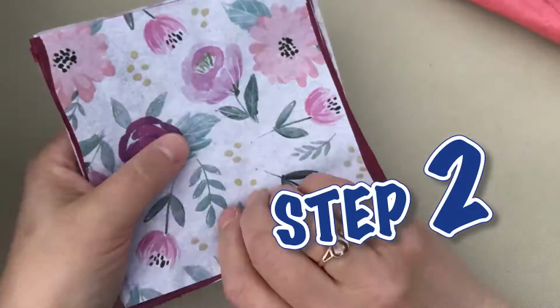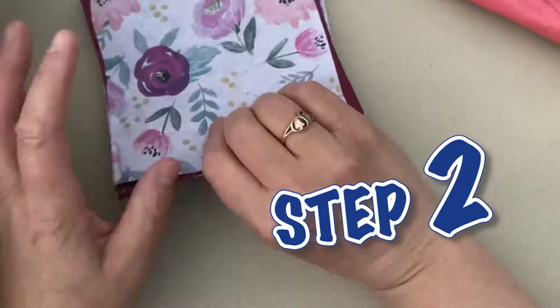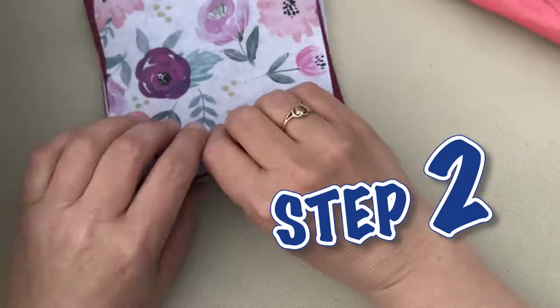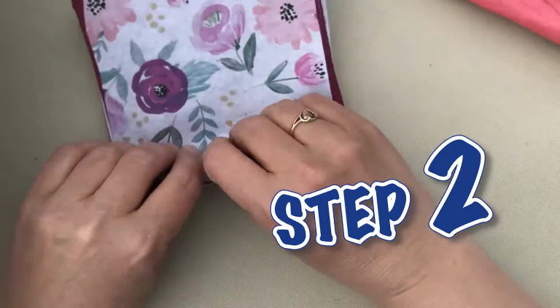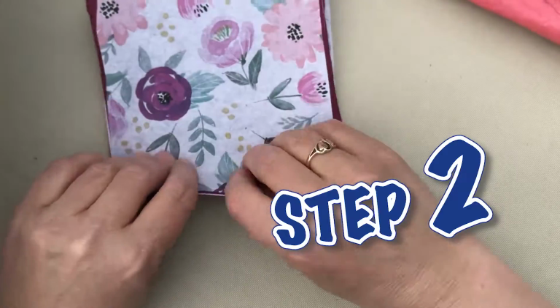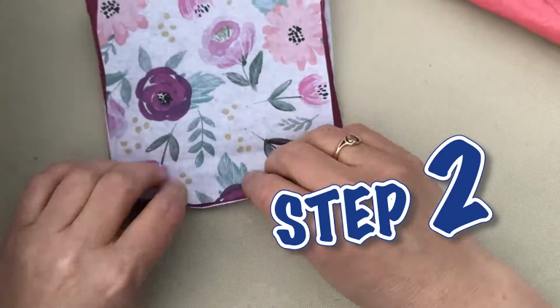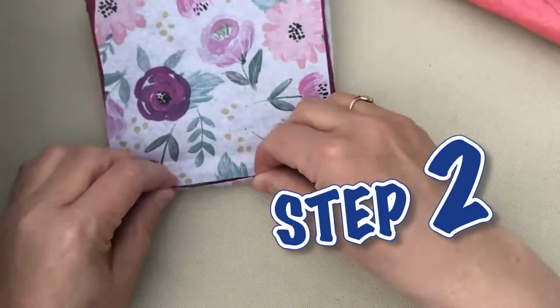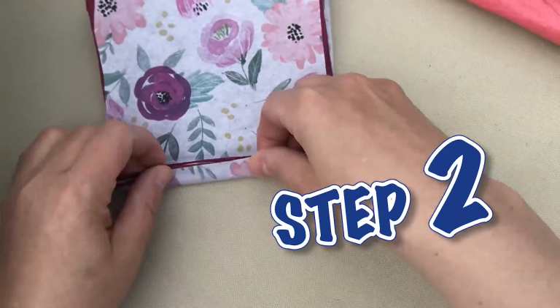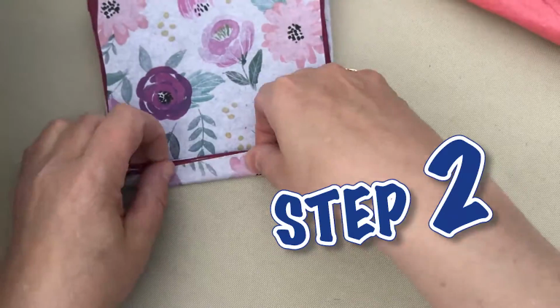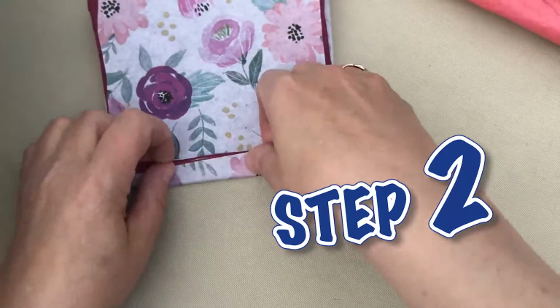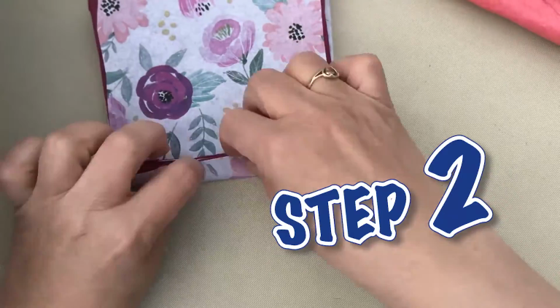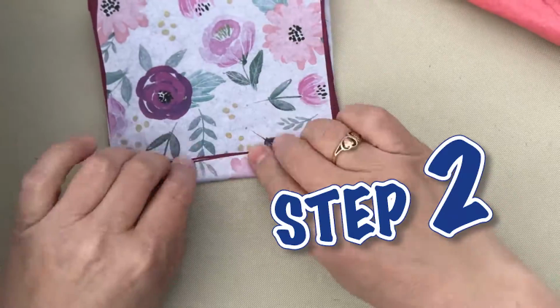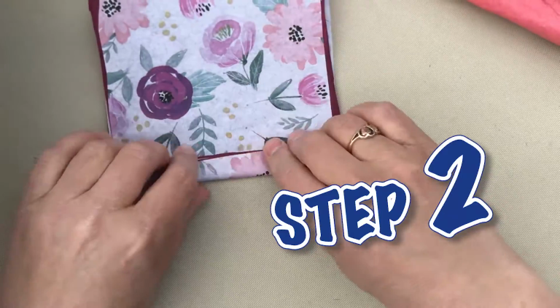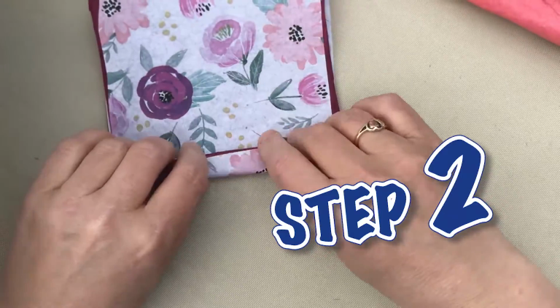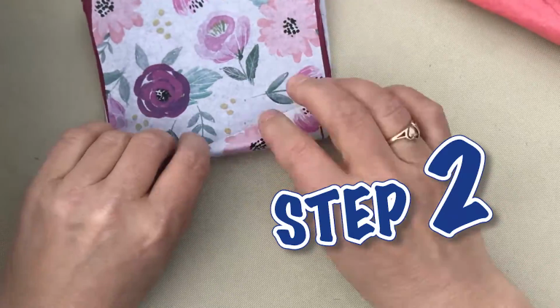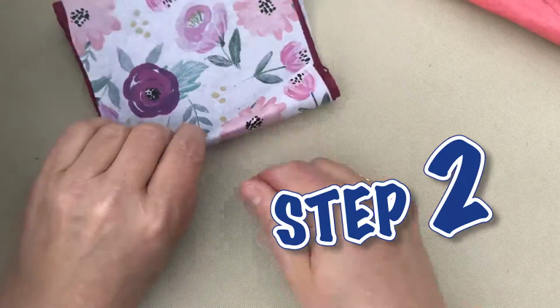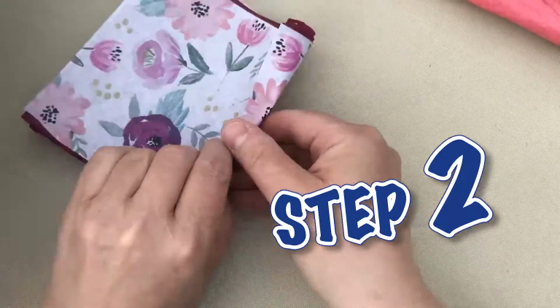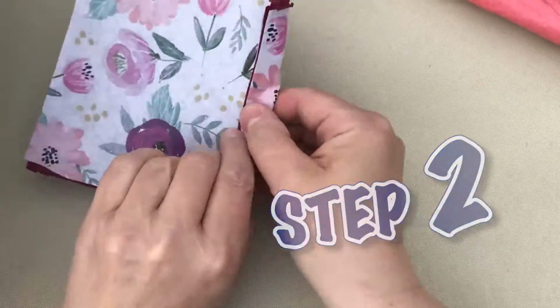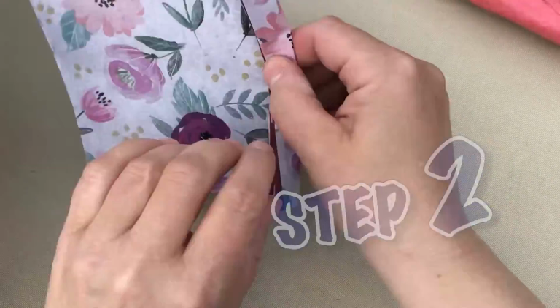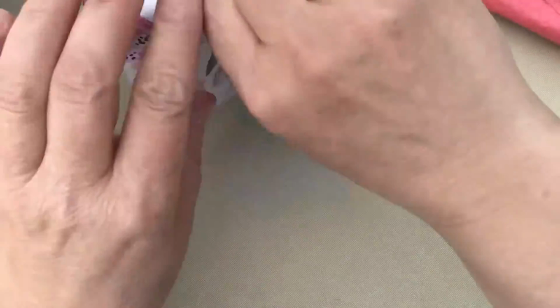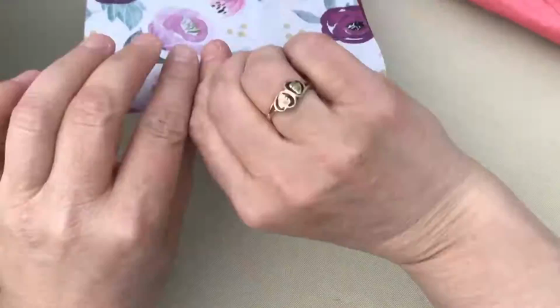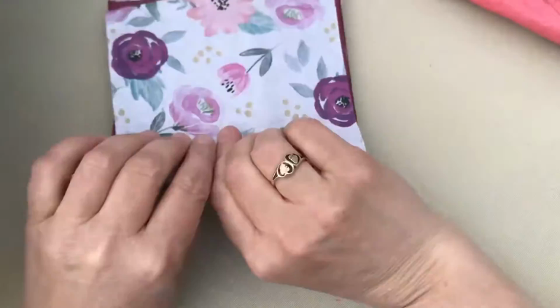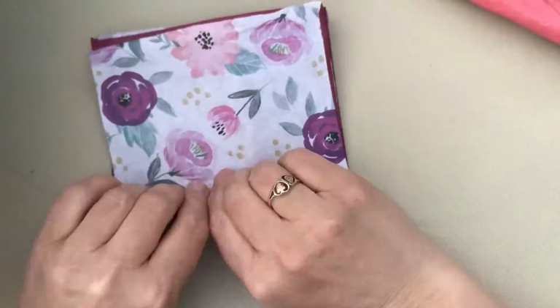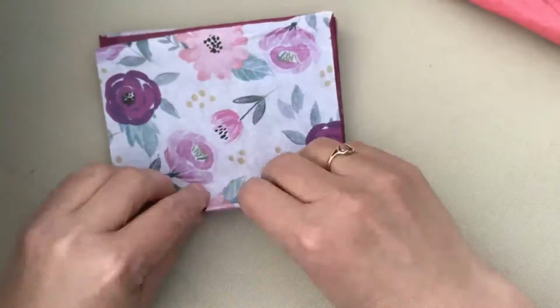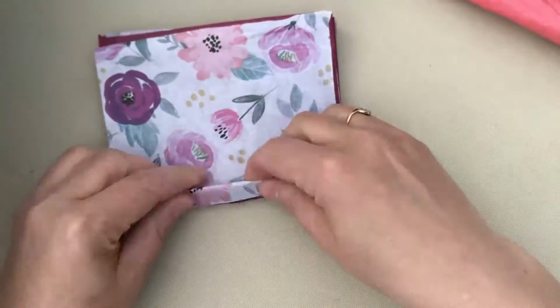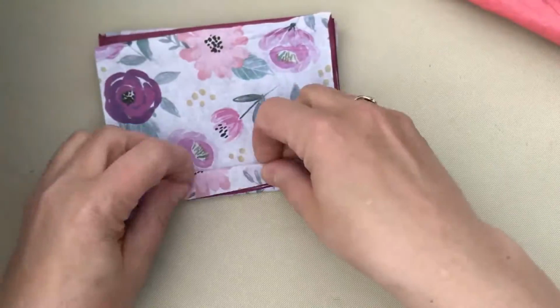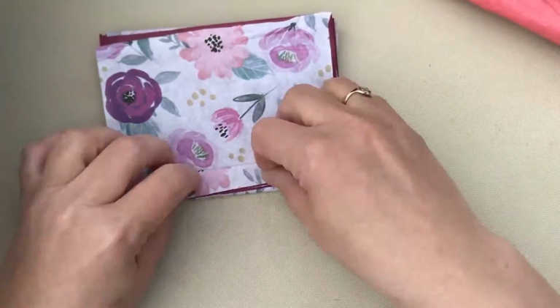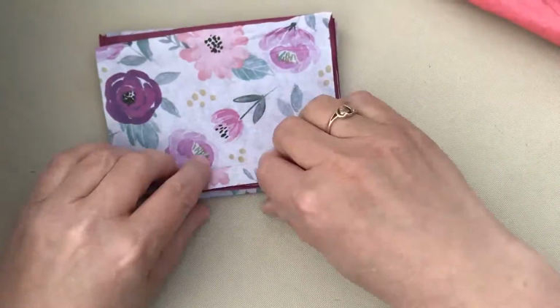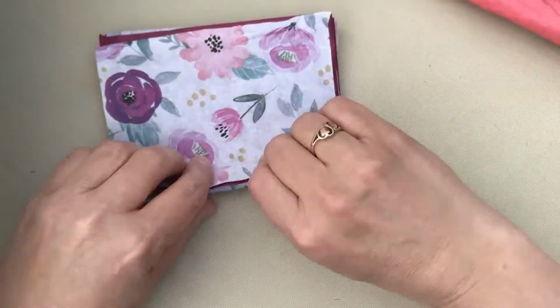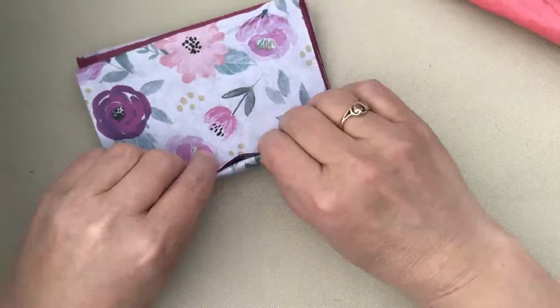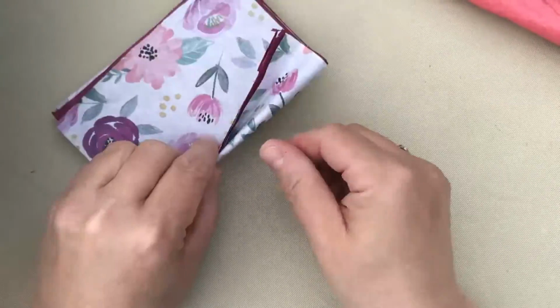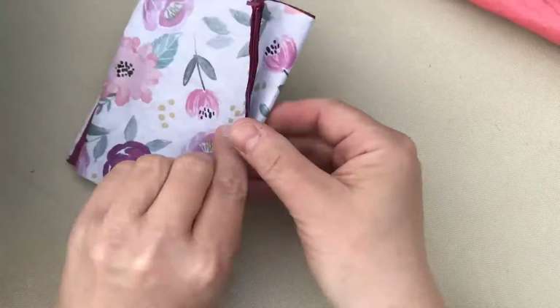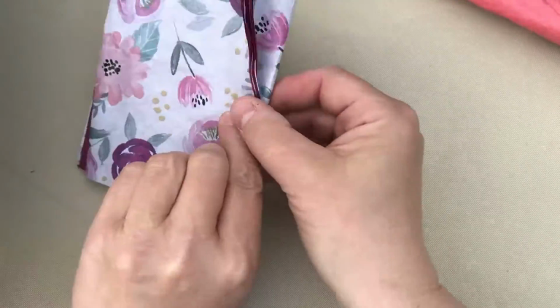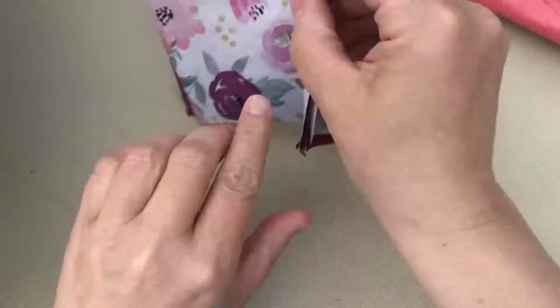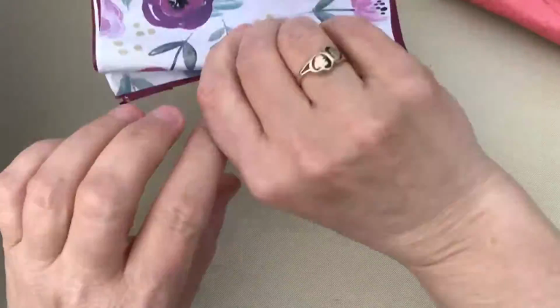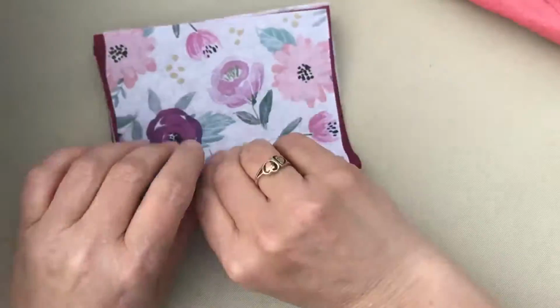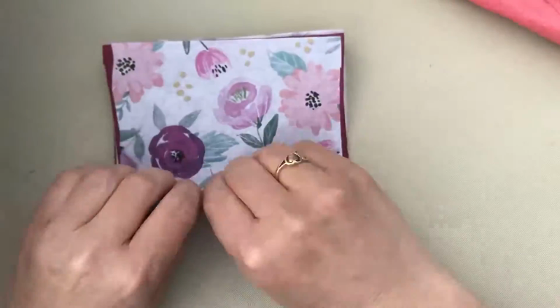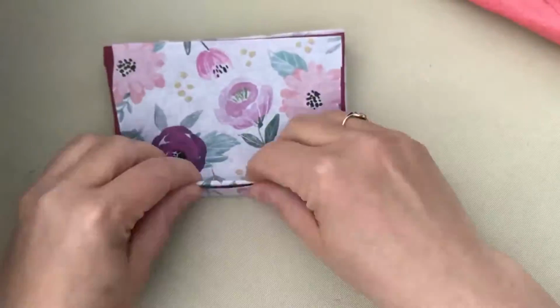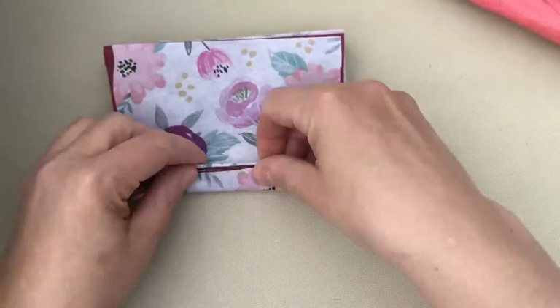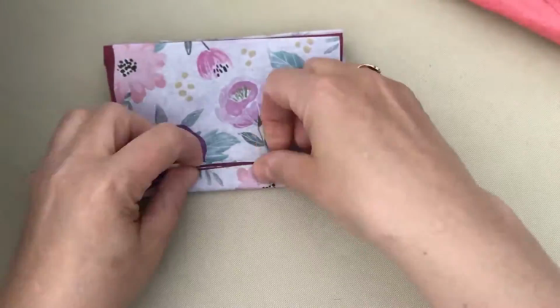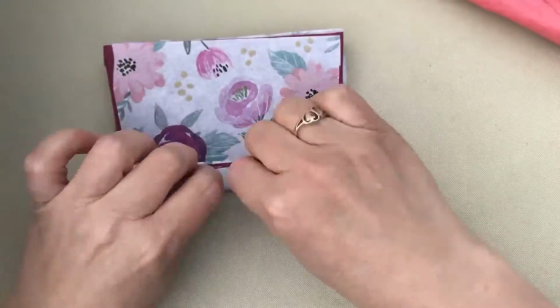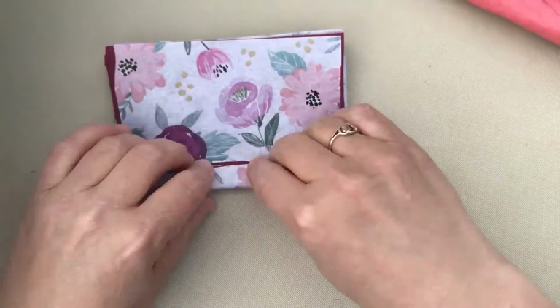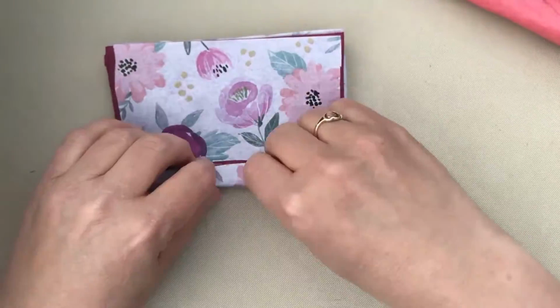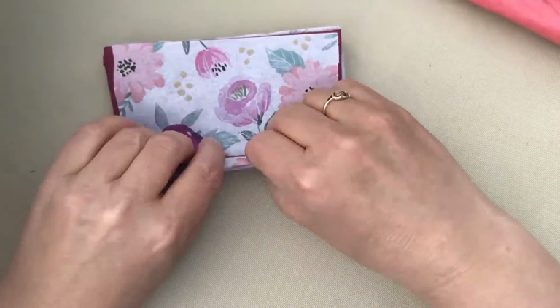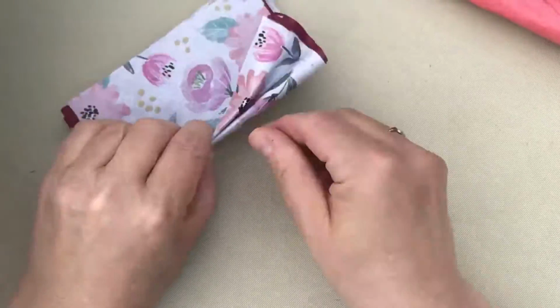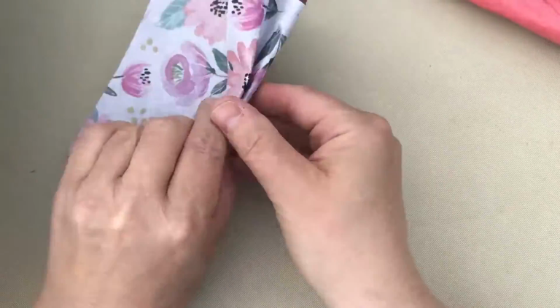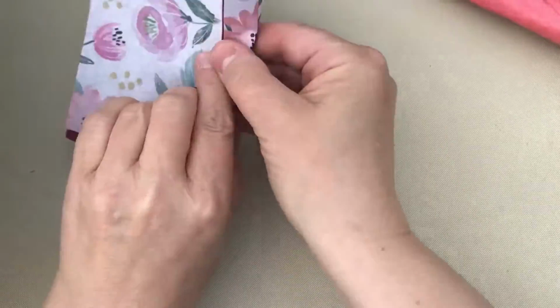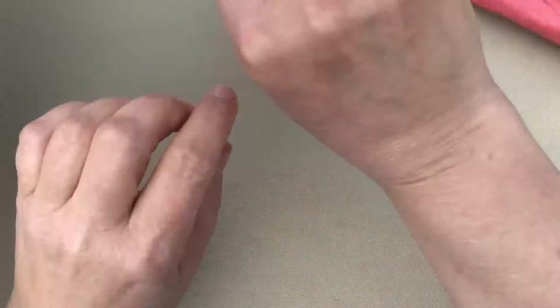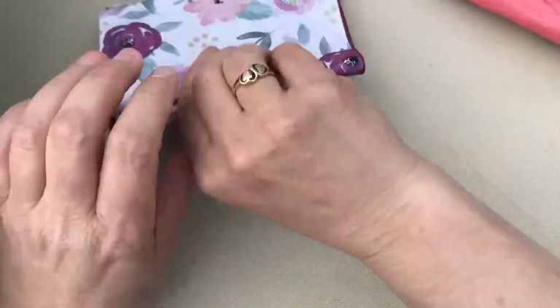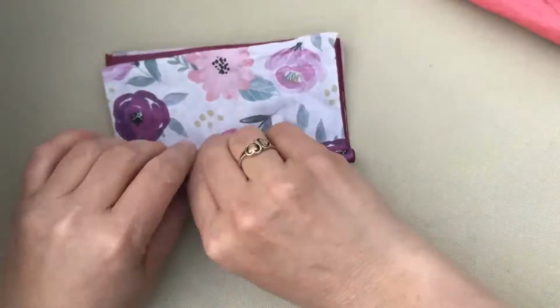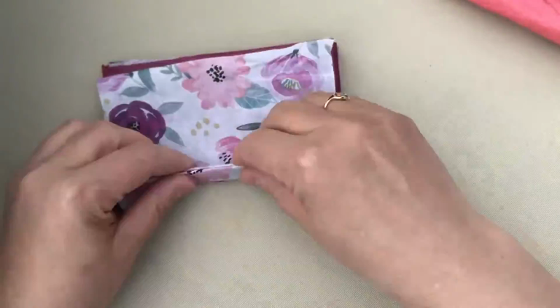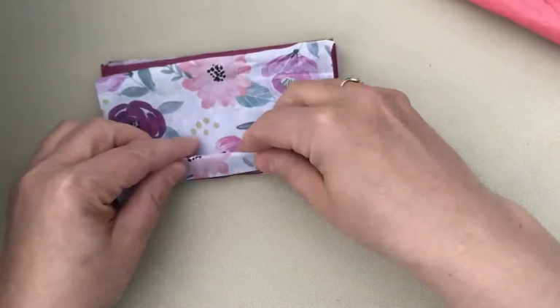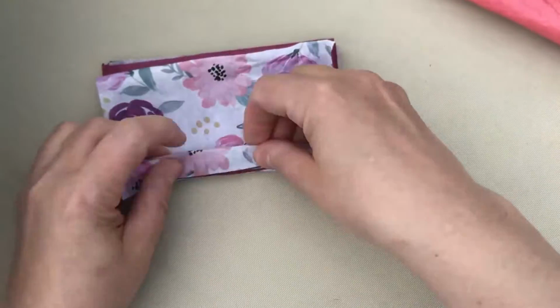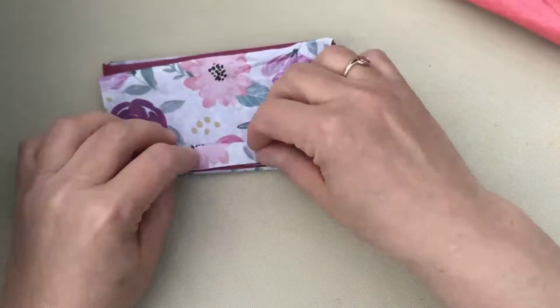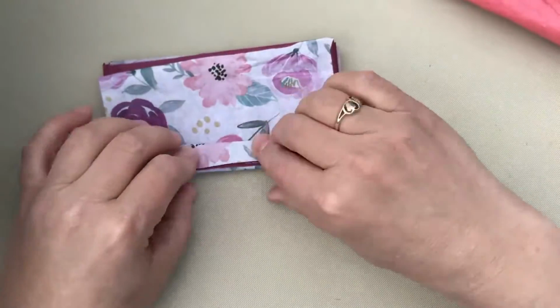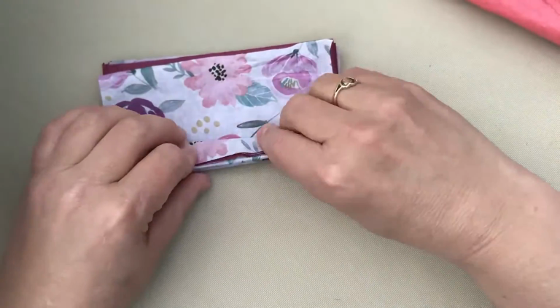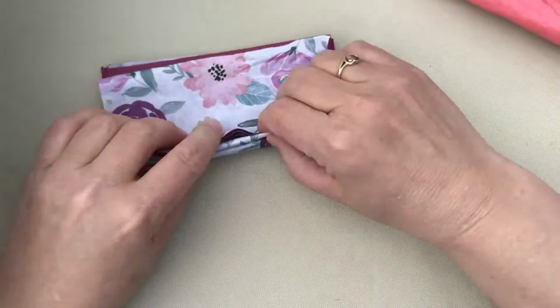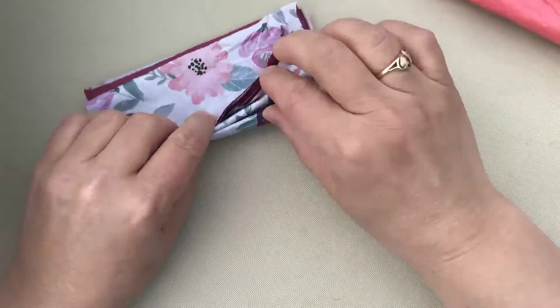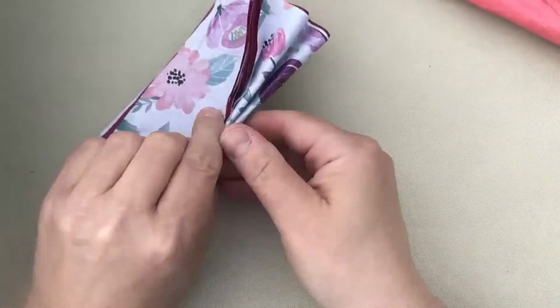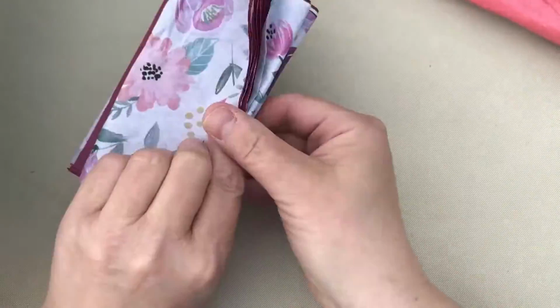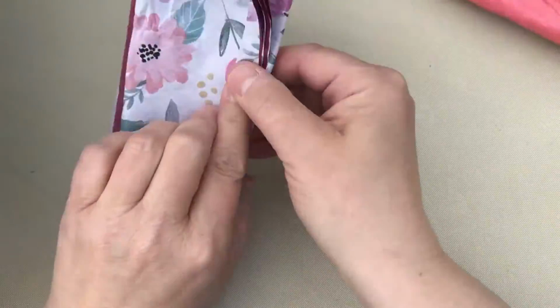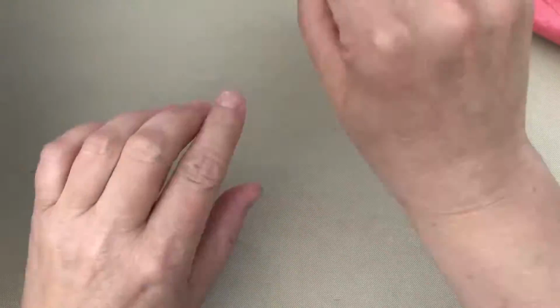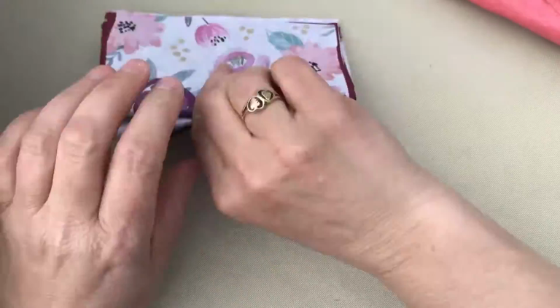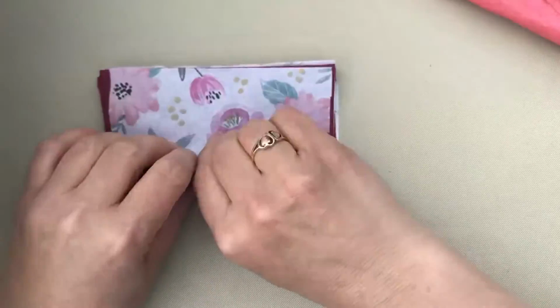All you do is take your pieces of paper after they're layered and you go back and forth with it, kind of like a fan, which is cool.